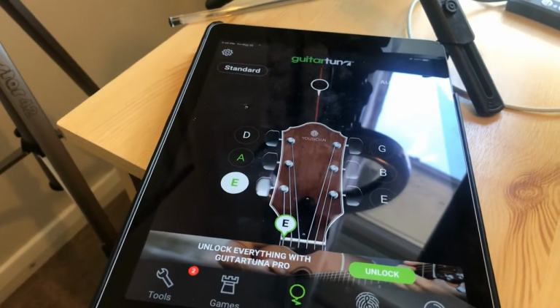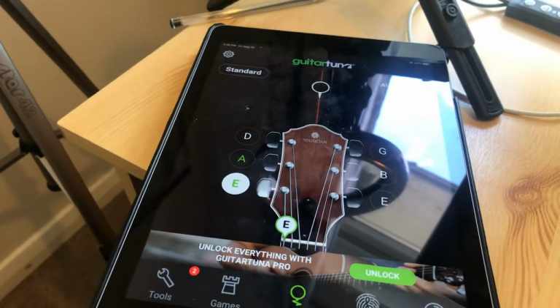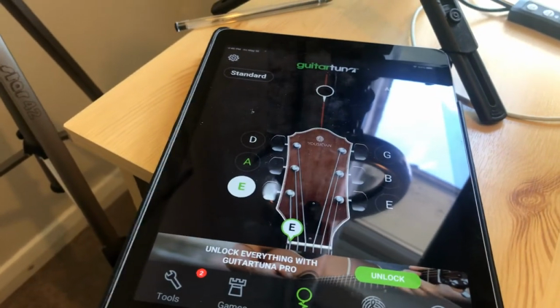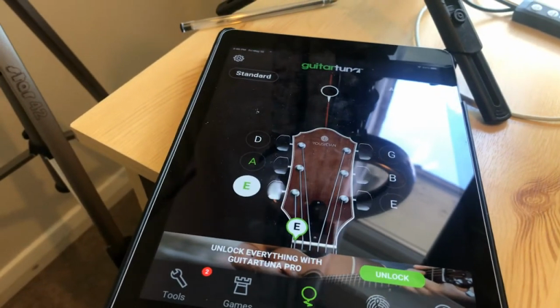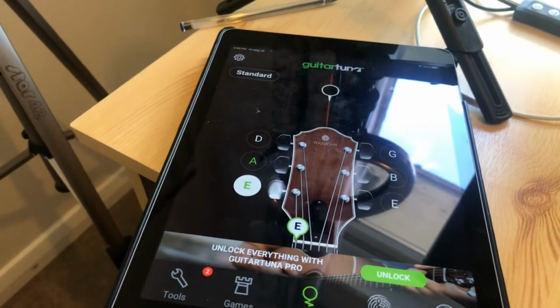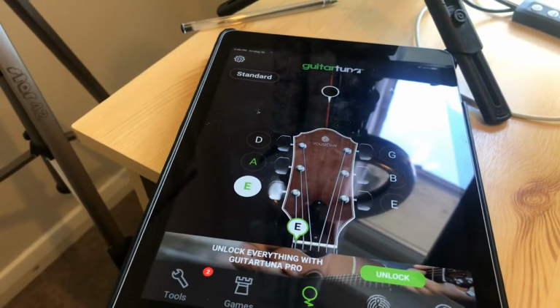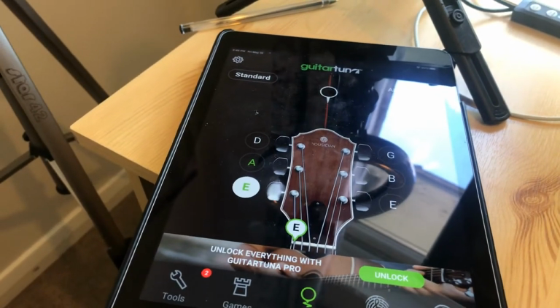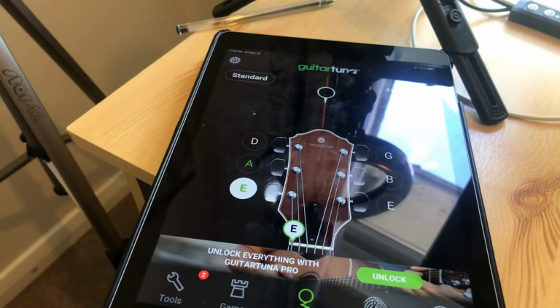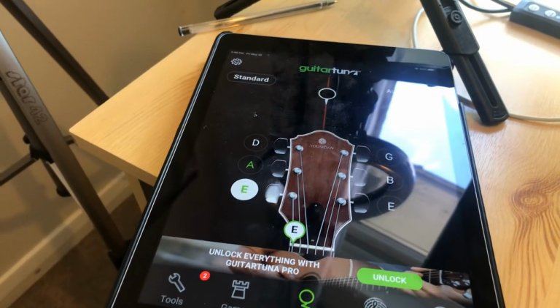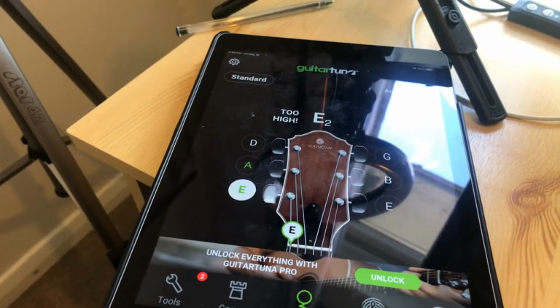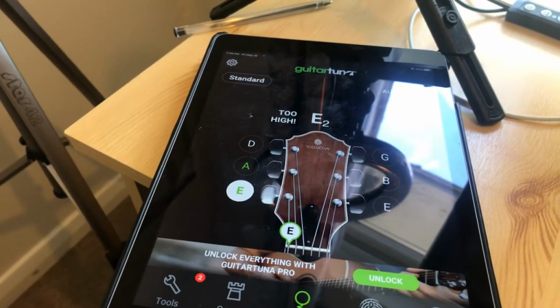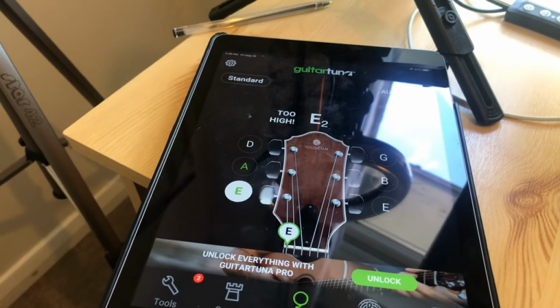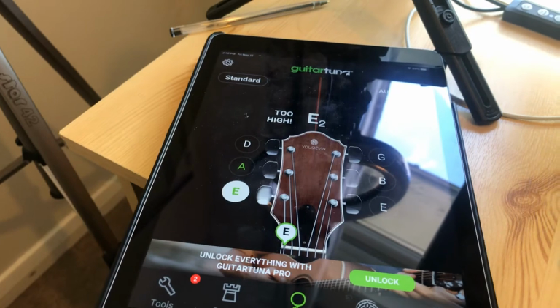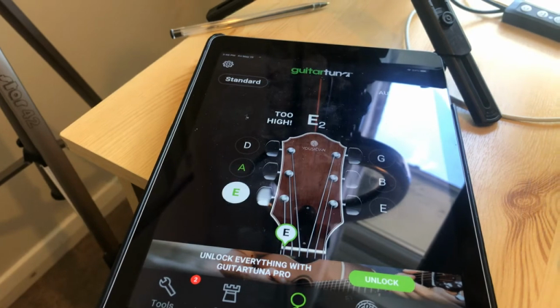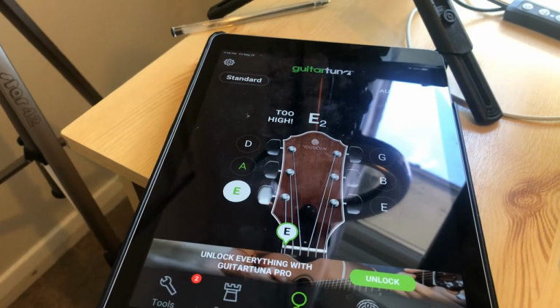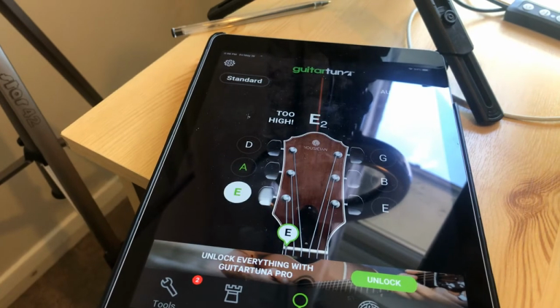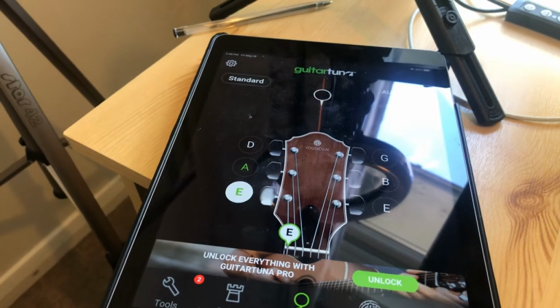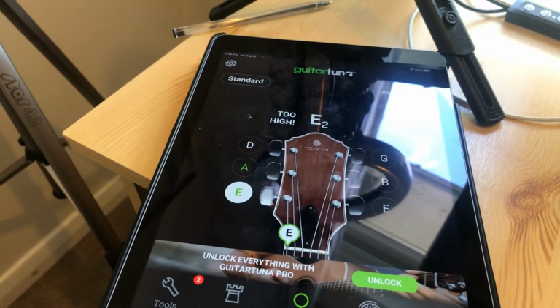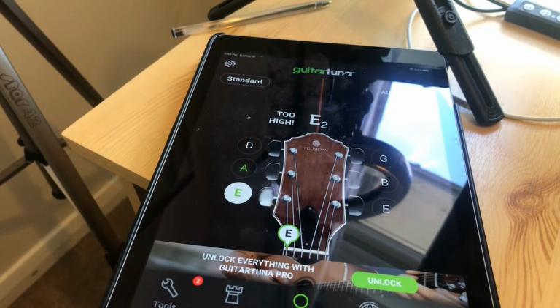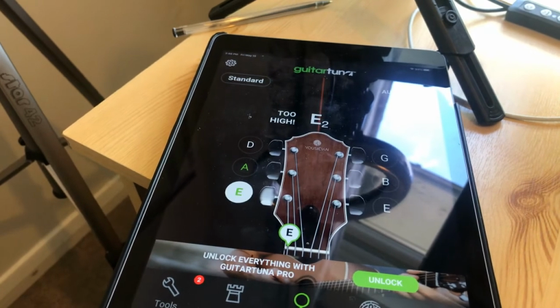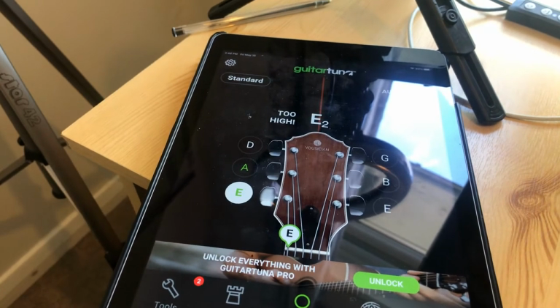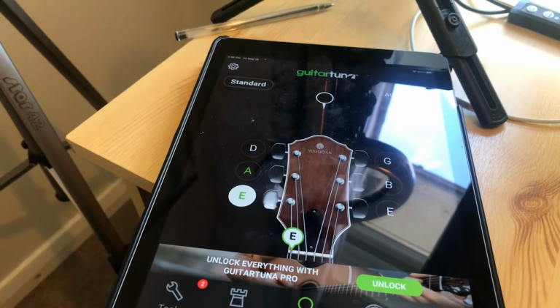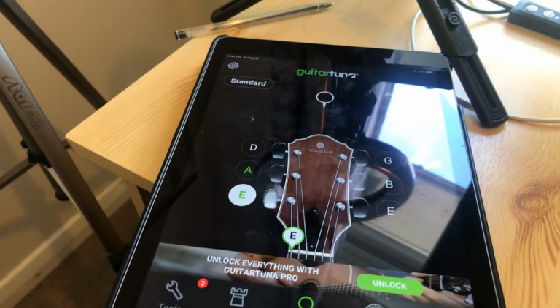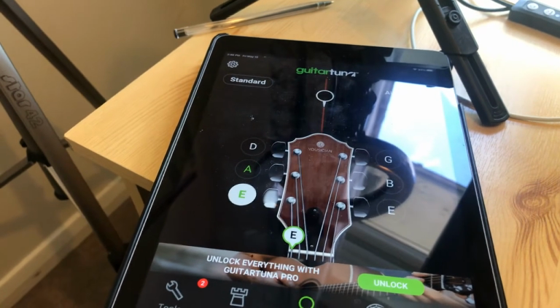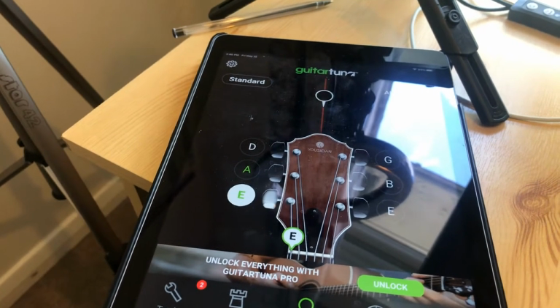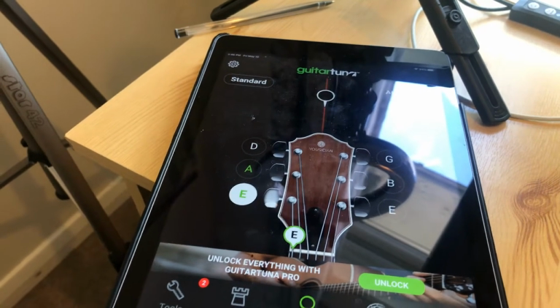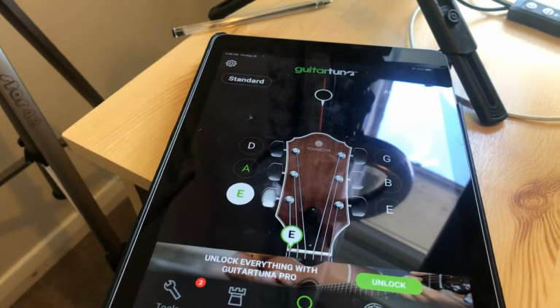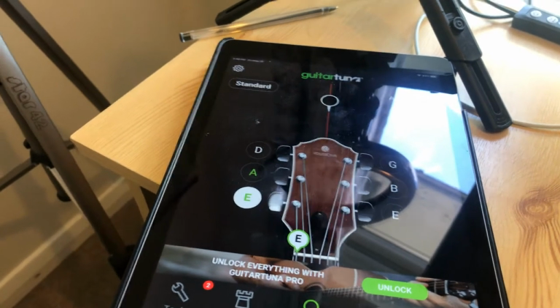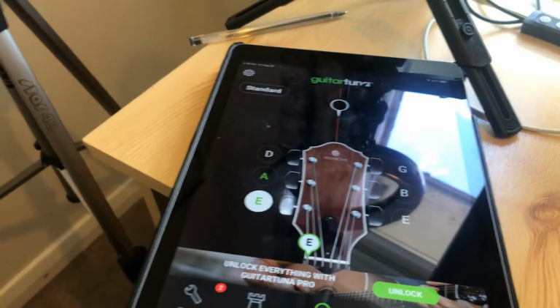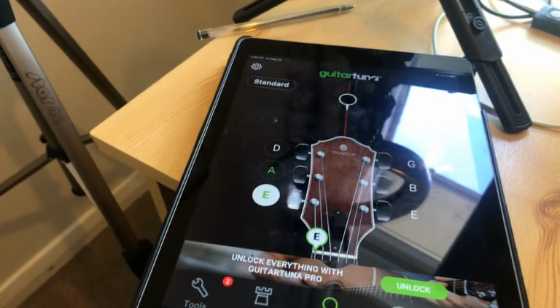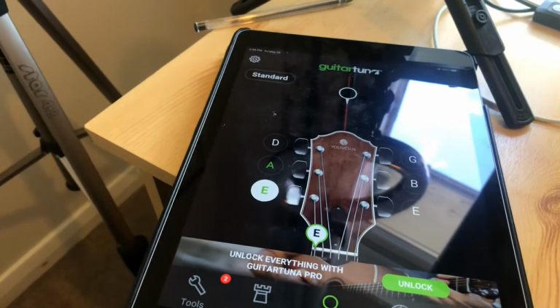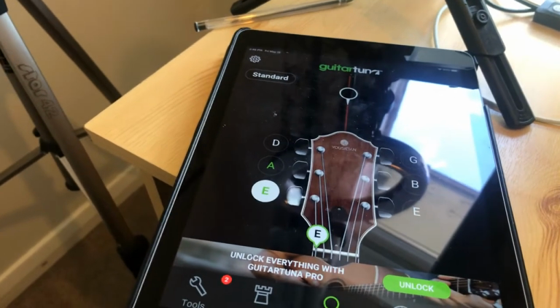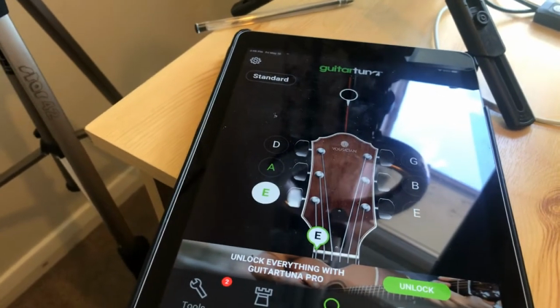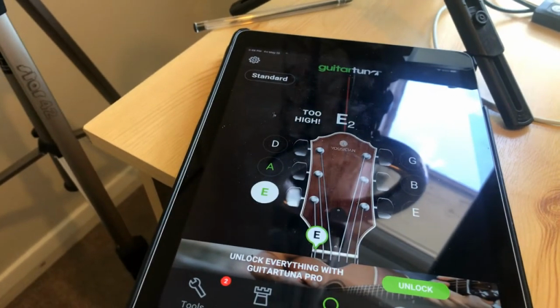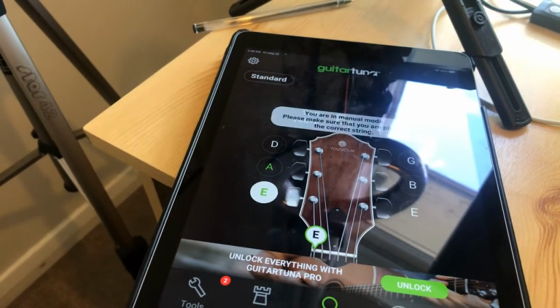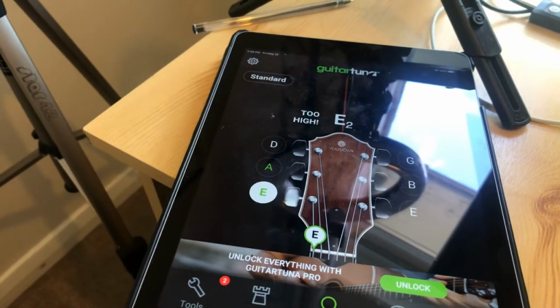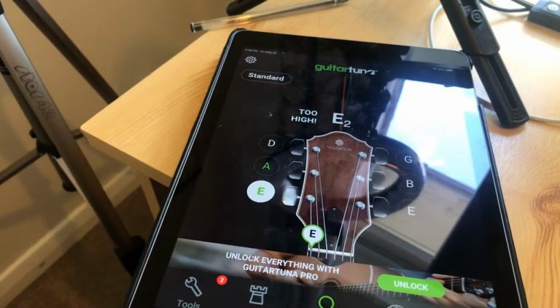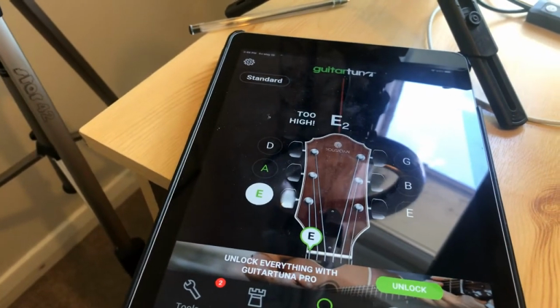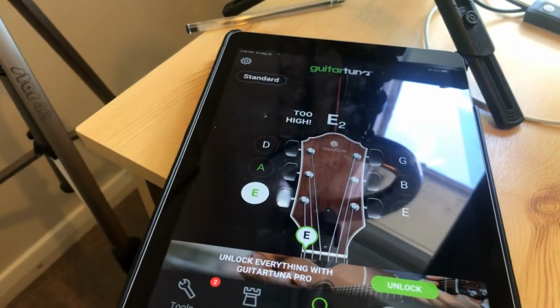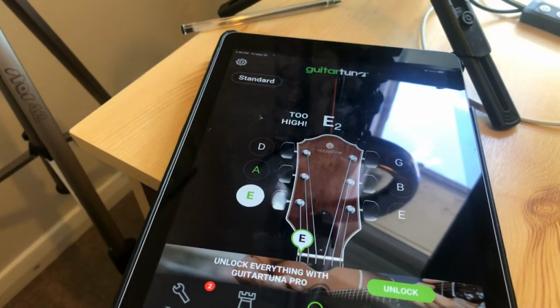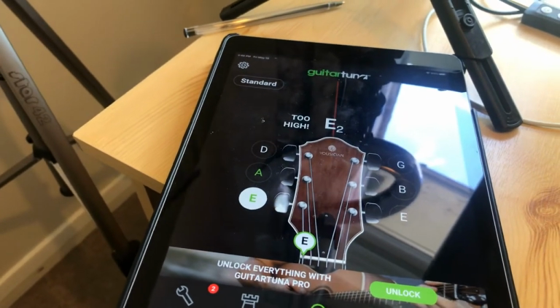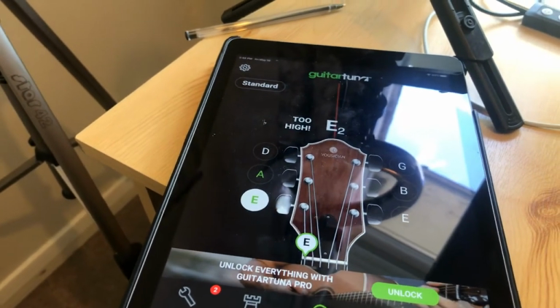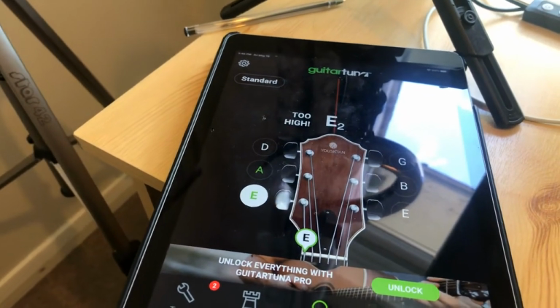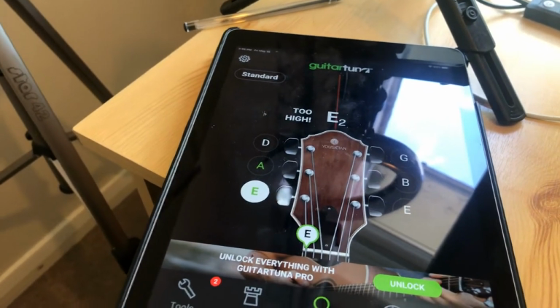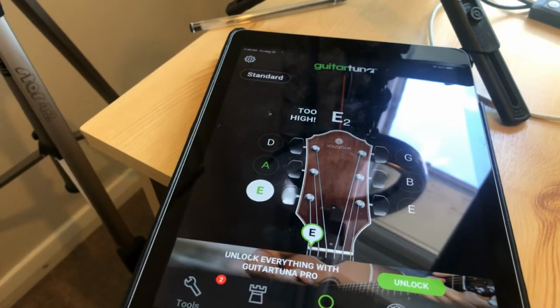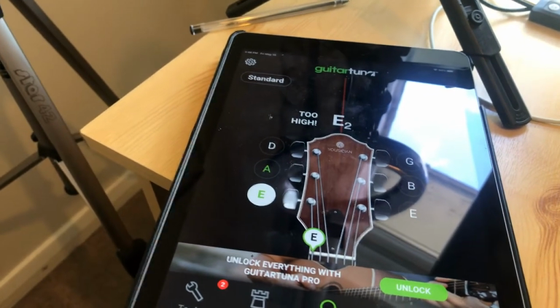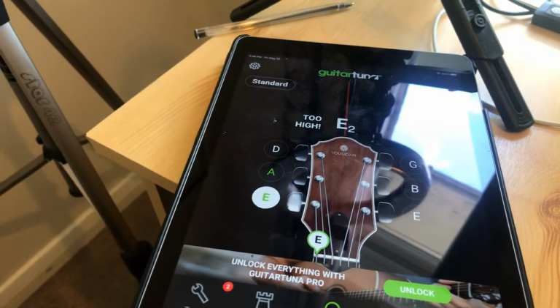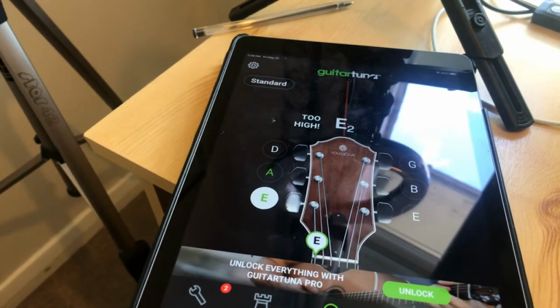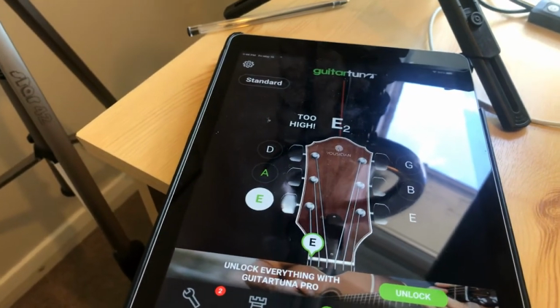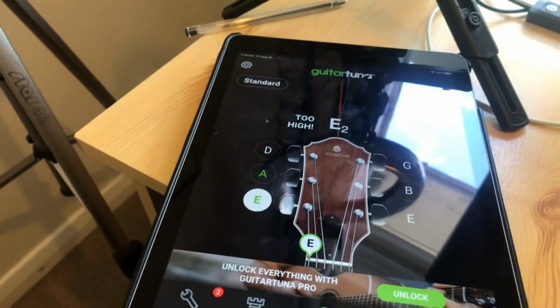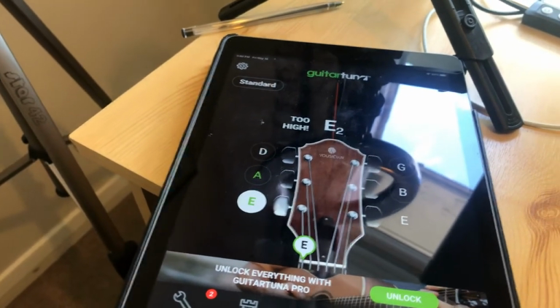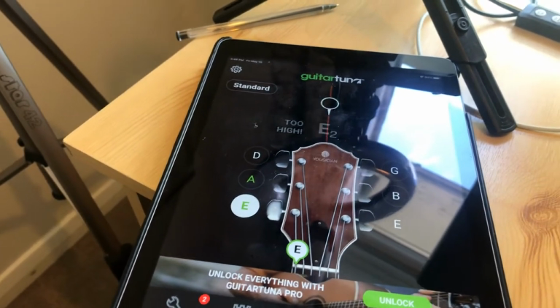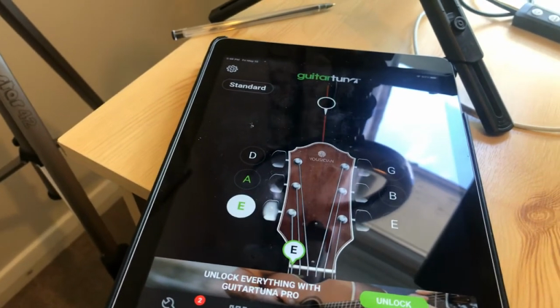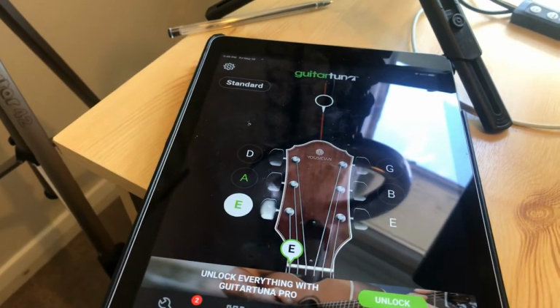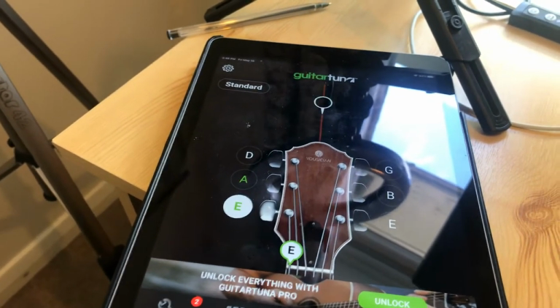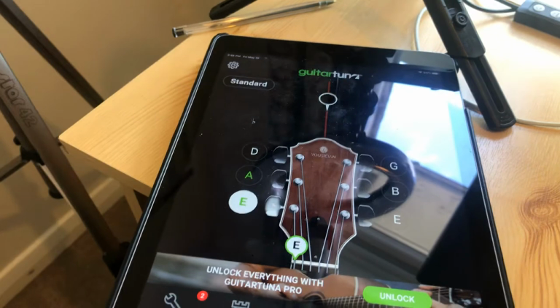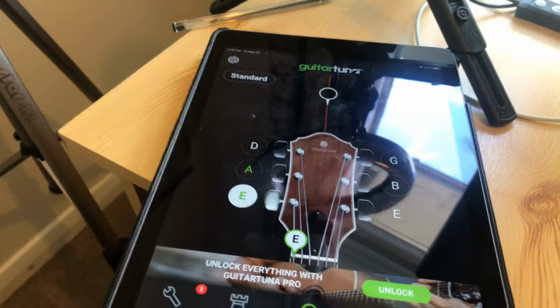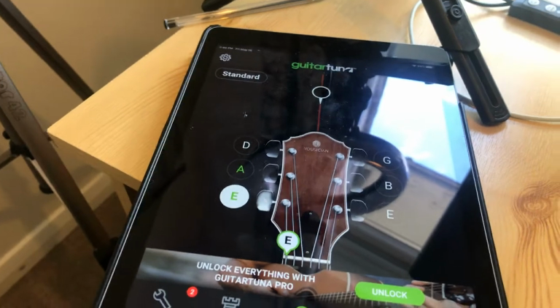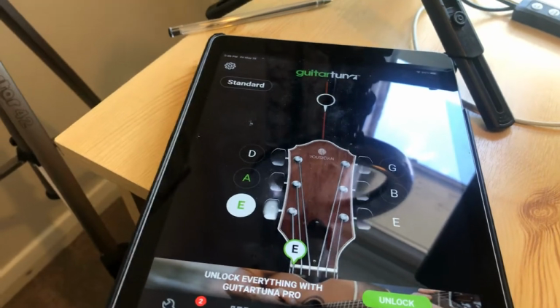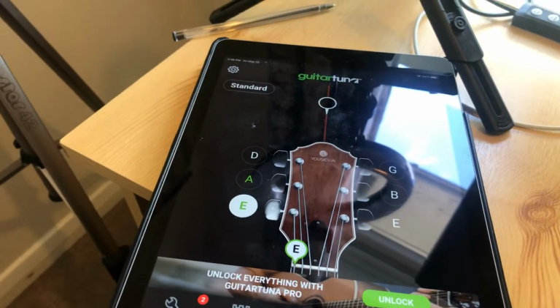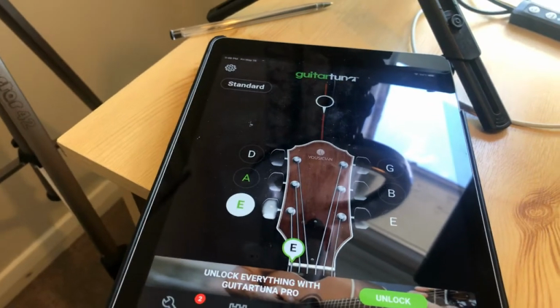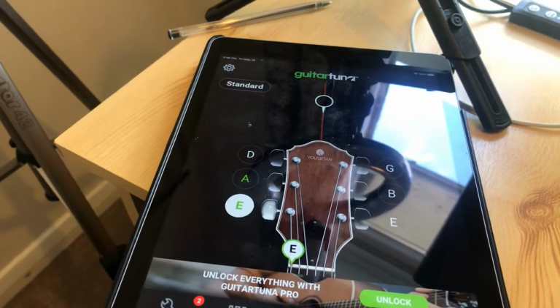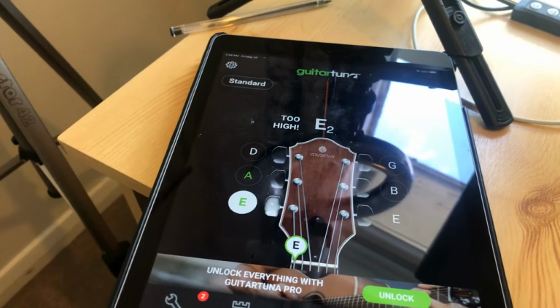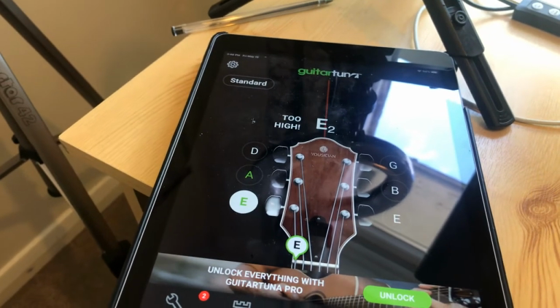This is a really, really easy guitar tuner to use and literally anybody — beginners, parents, kids — can use this app because it's almost like a little mini game.